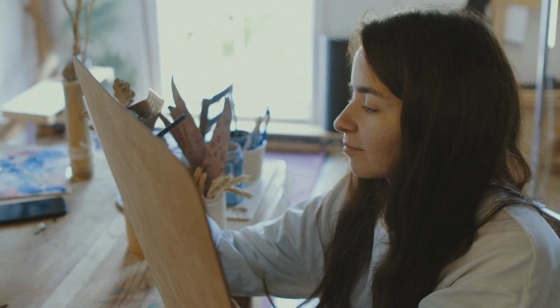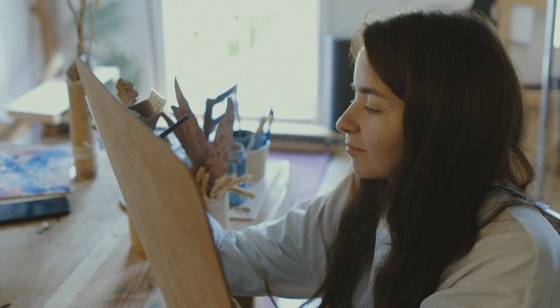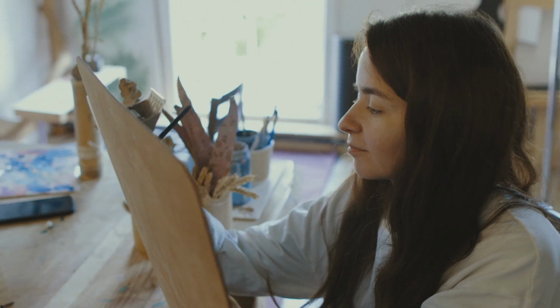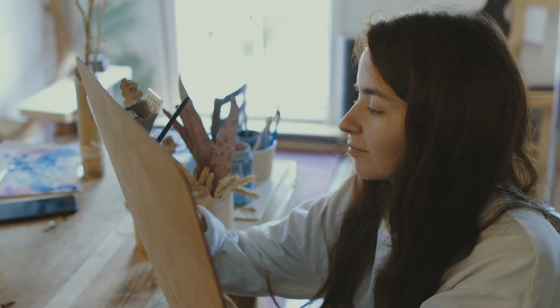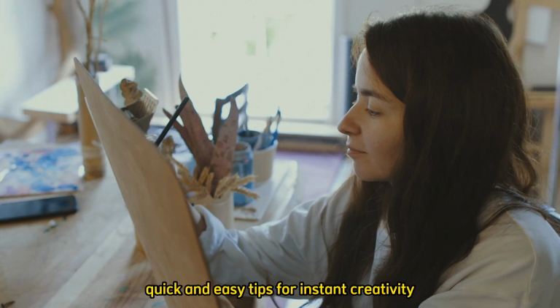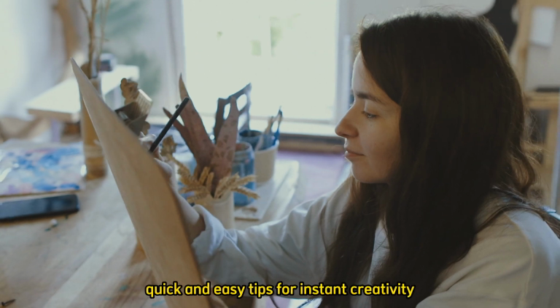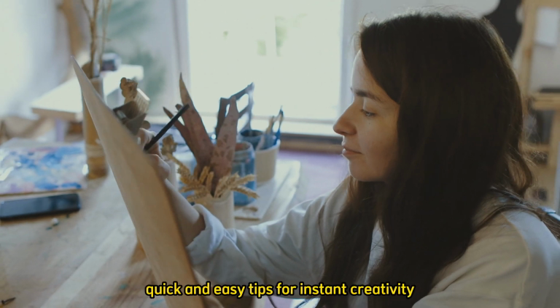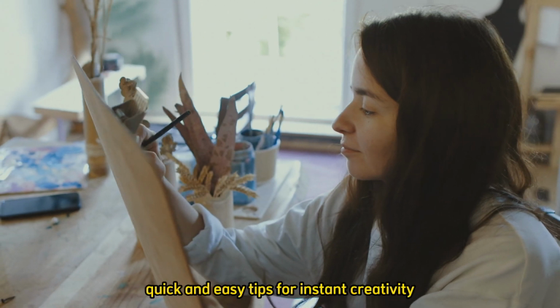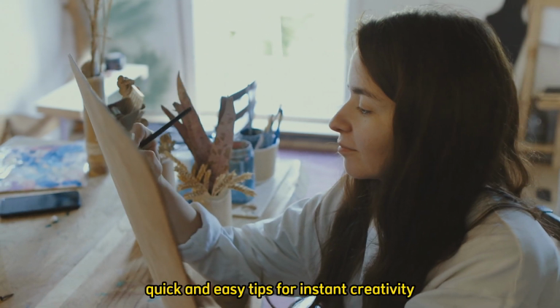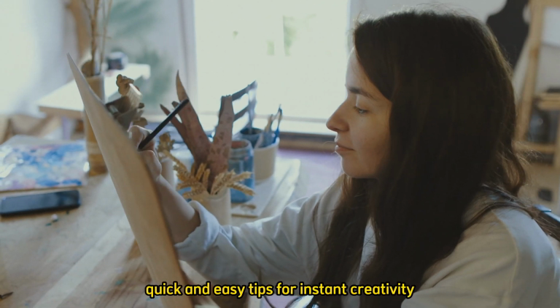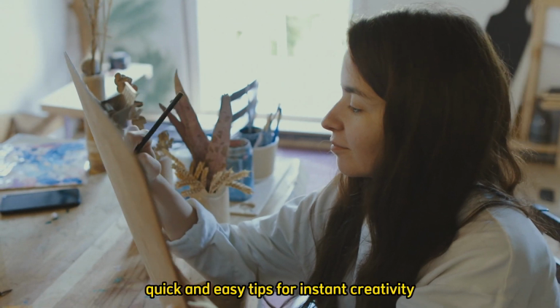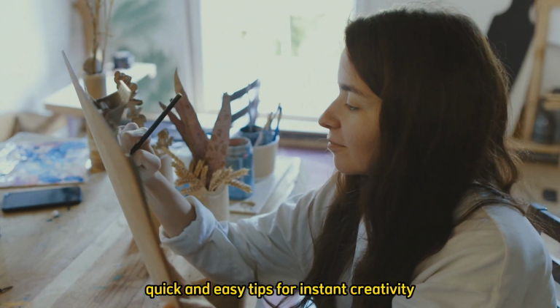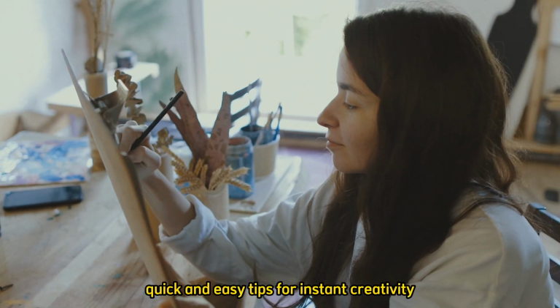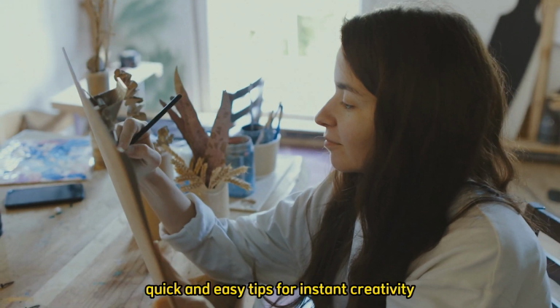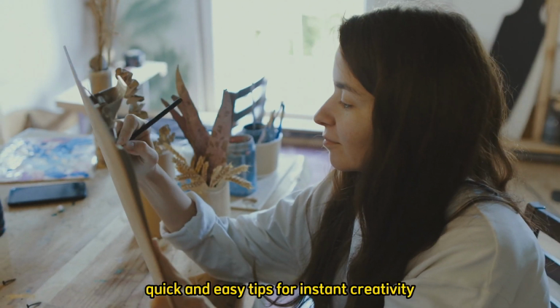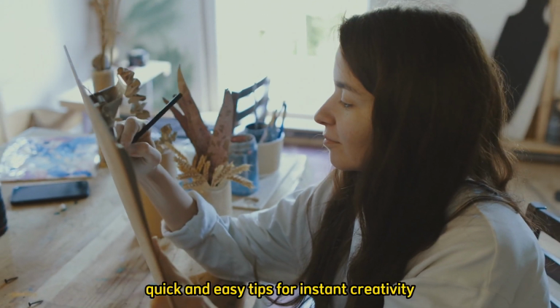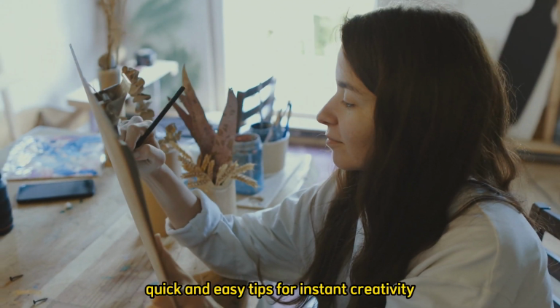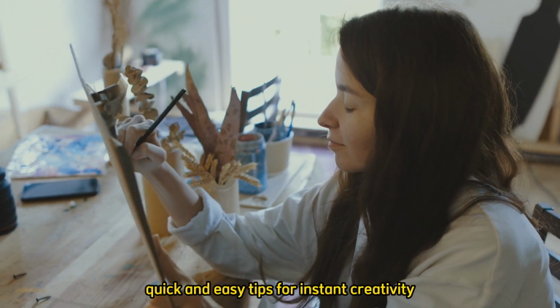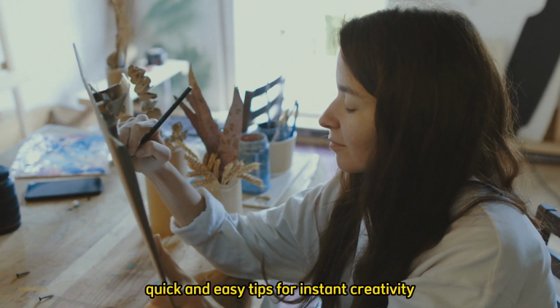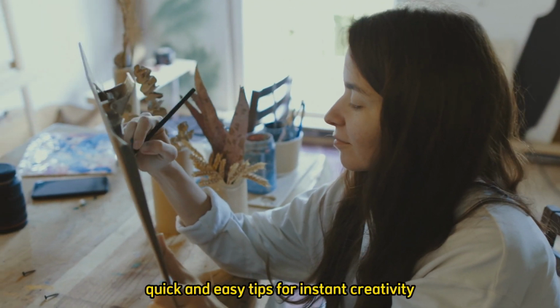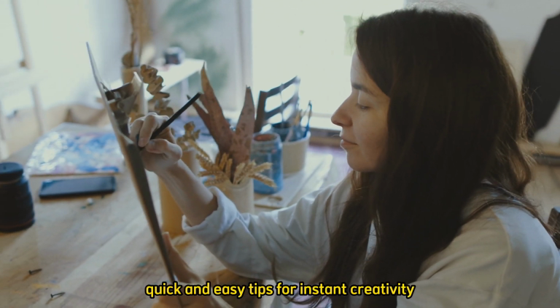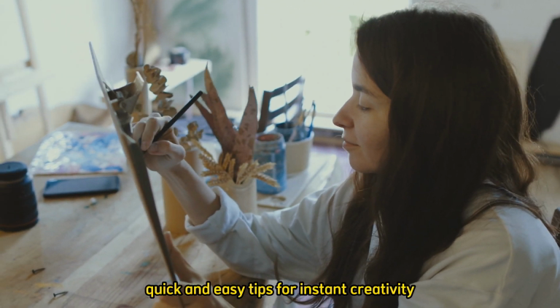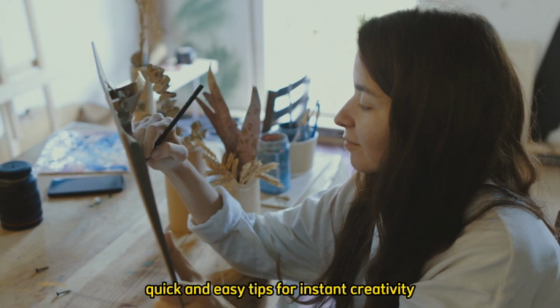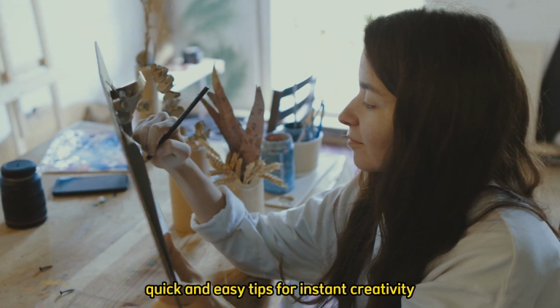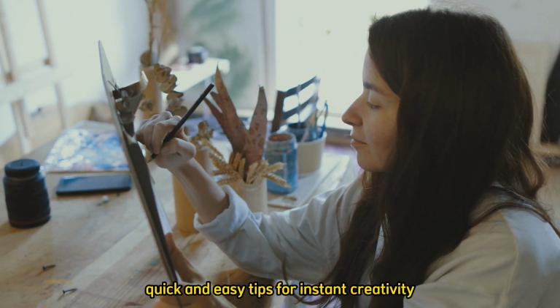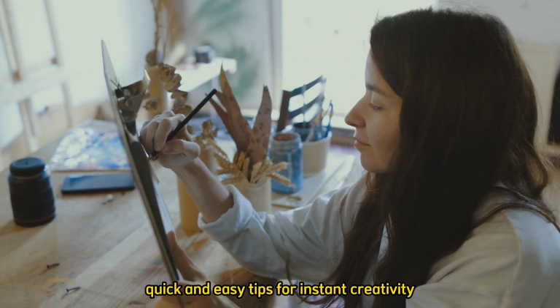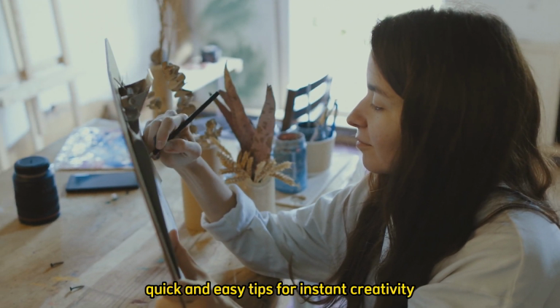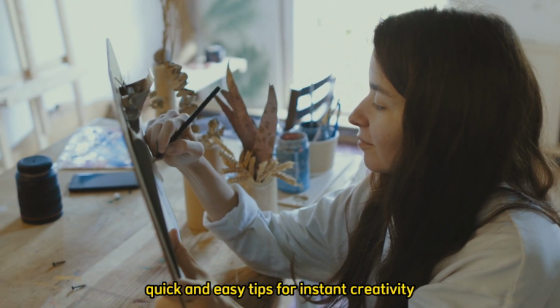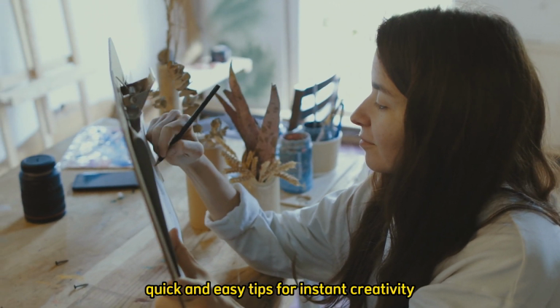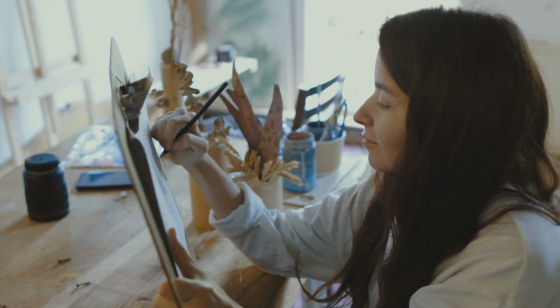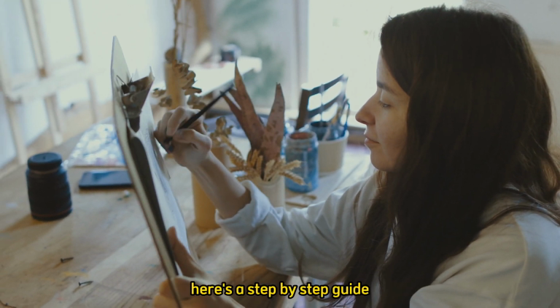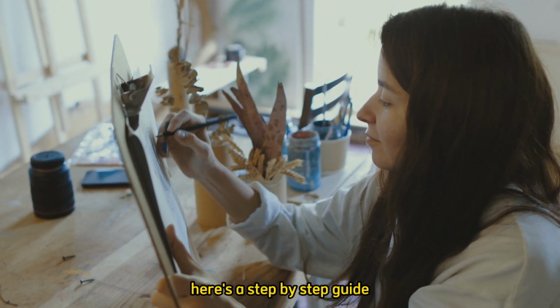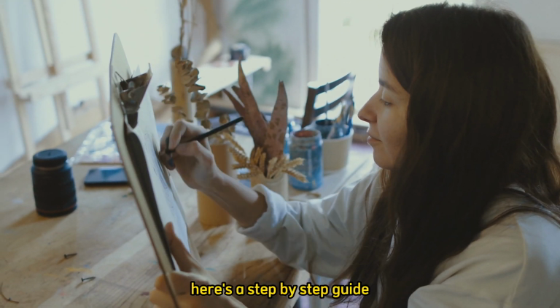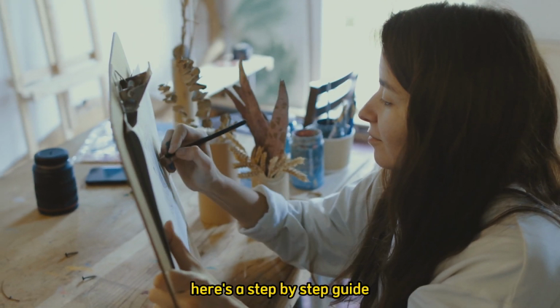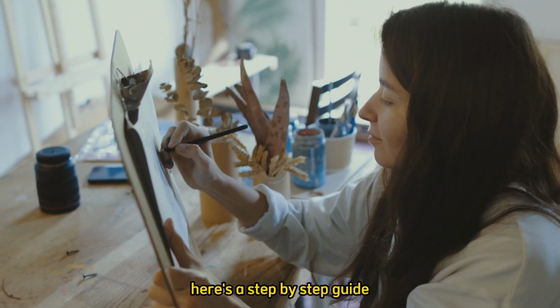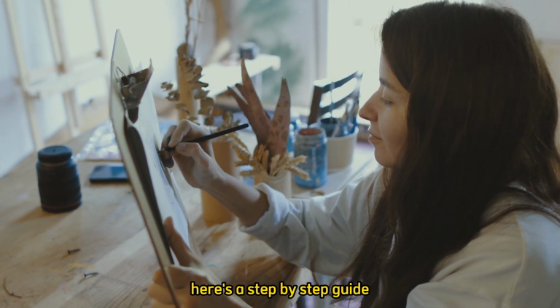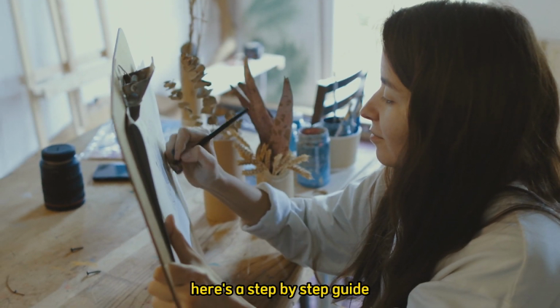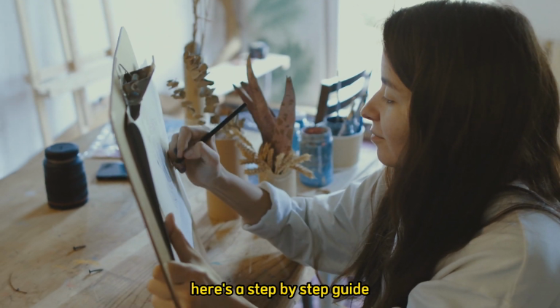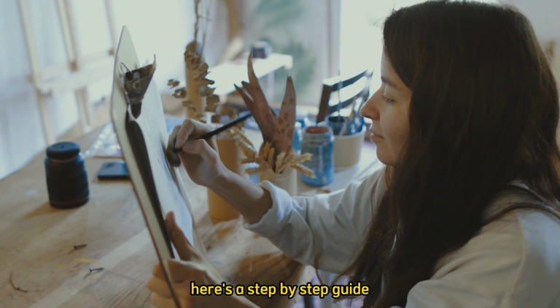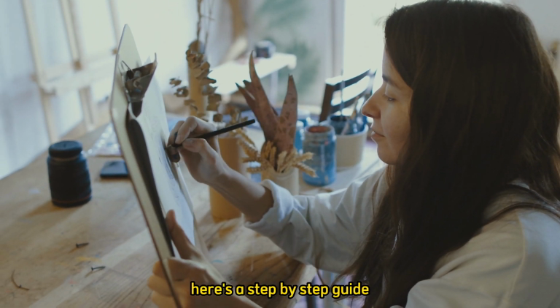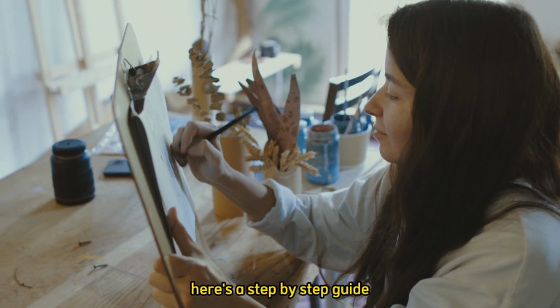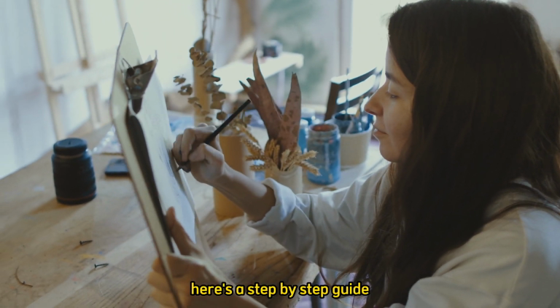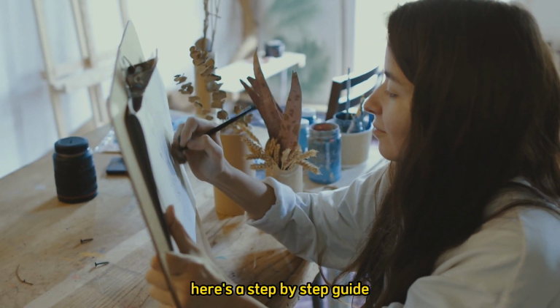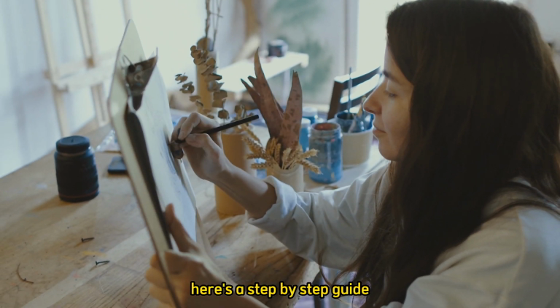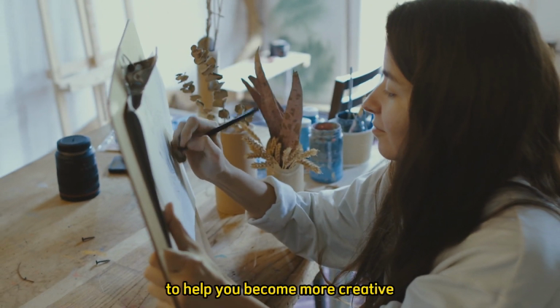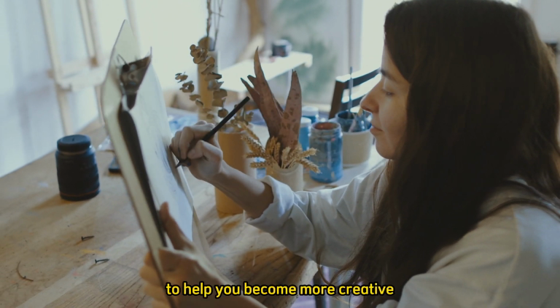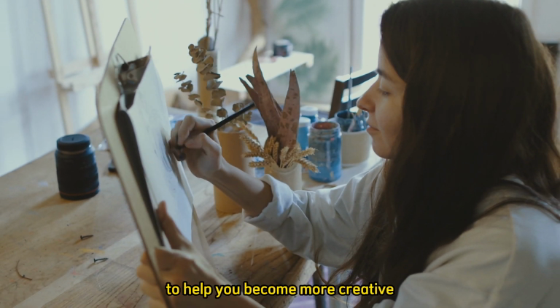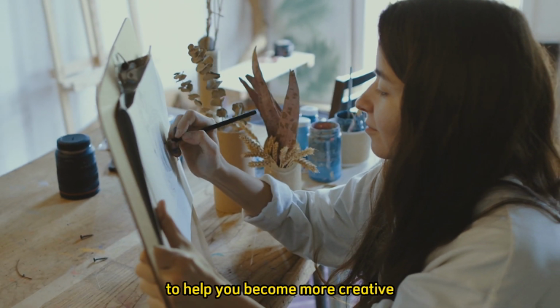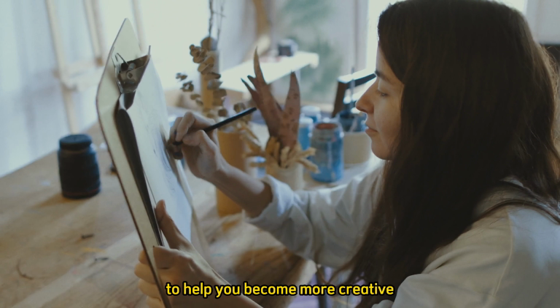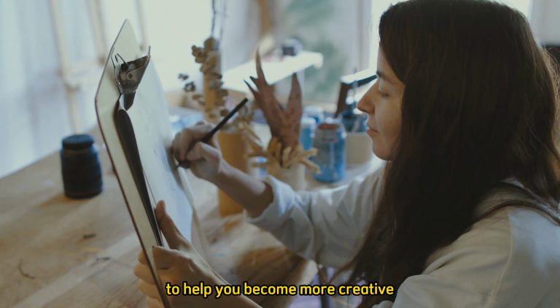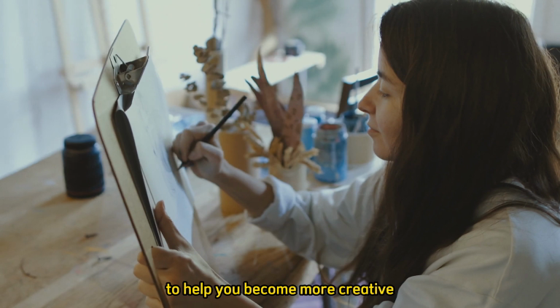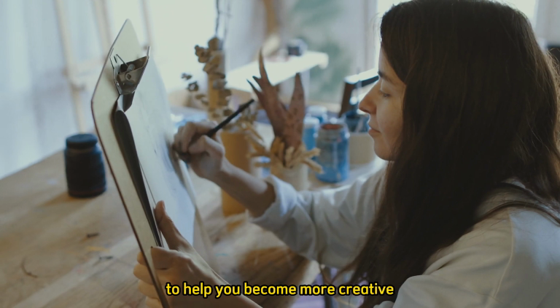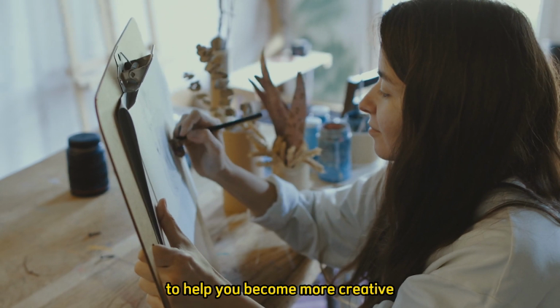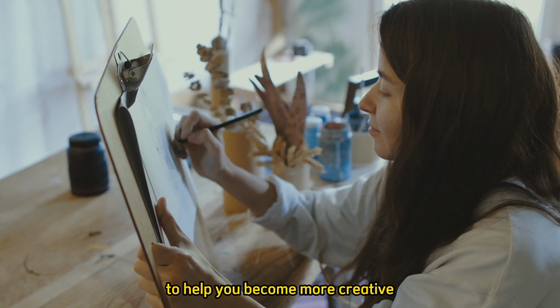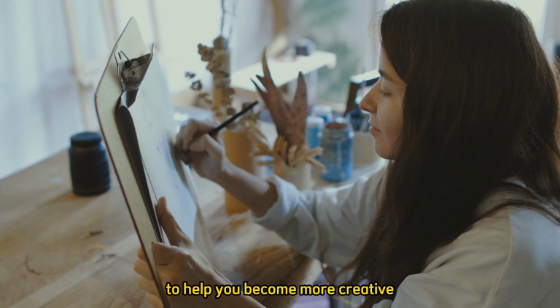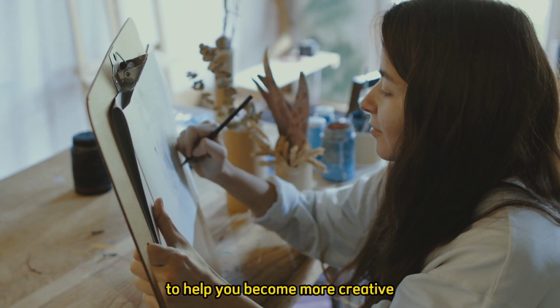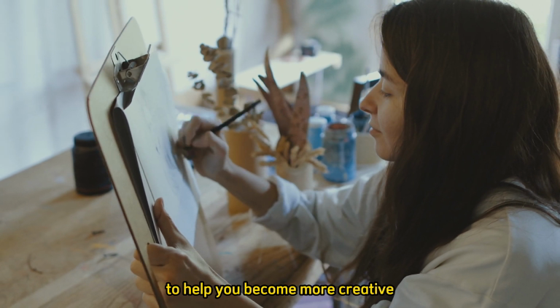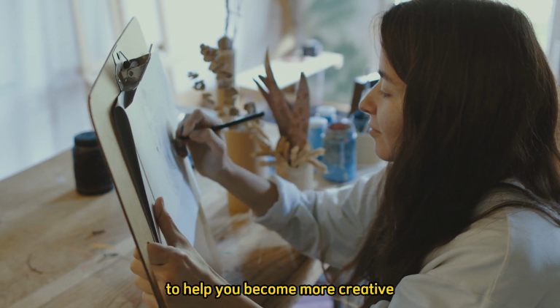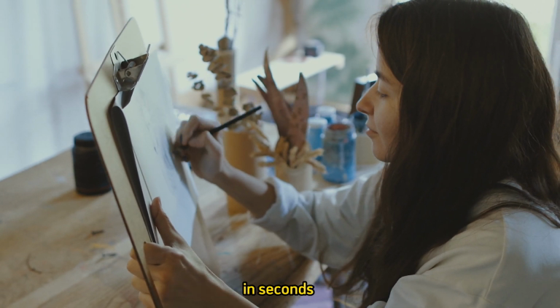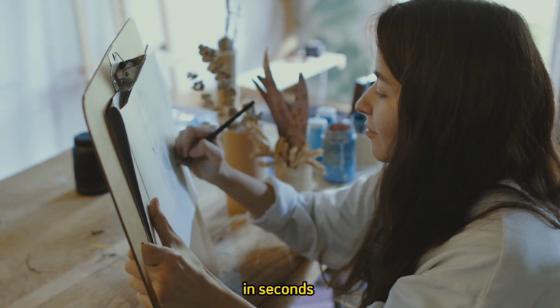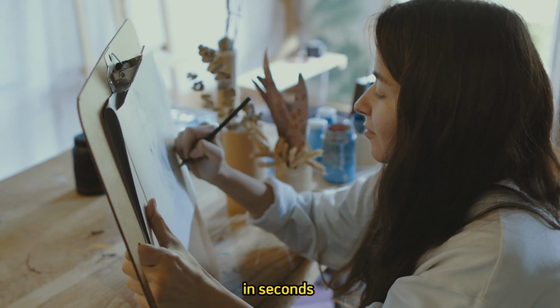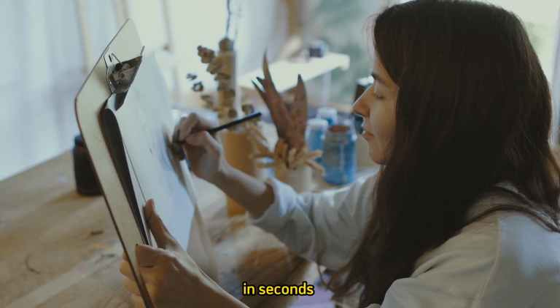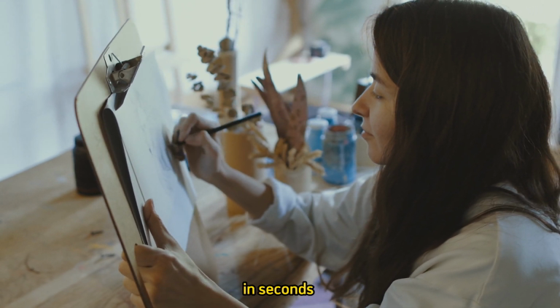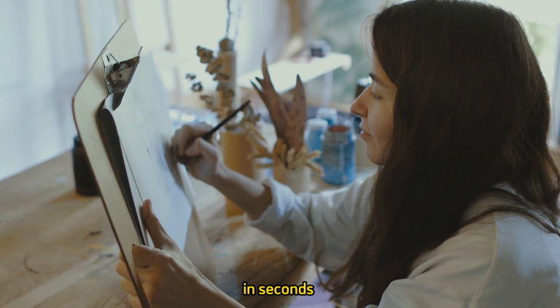Quick and easy tips for instant creativity. Here's a step-by-step guide to help you become more creative in seconds.